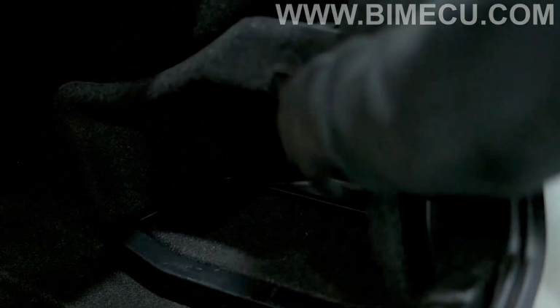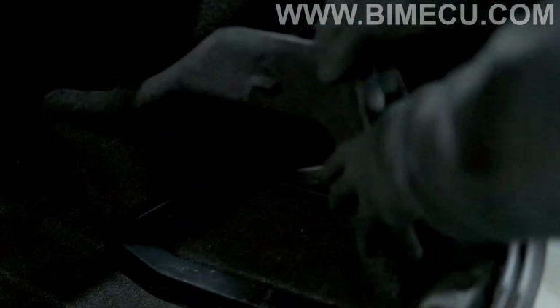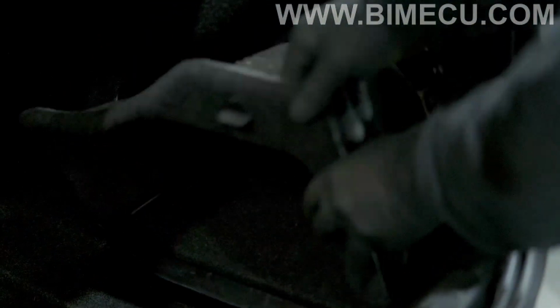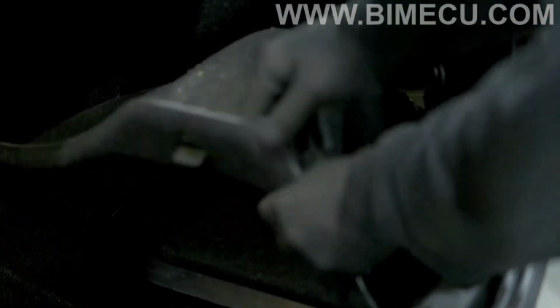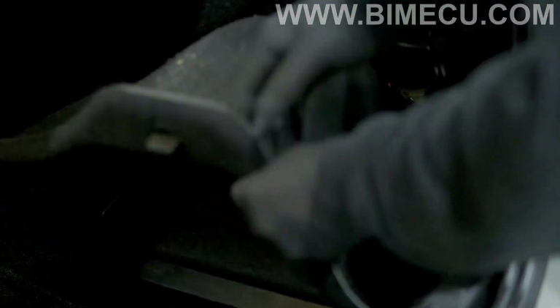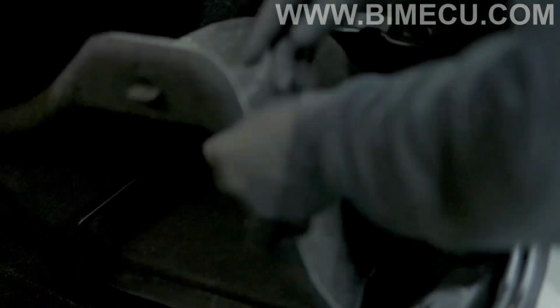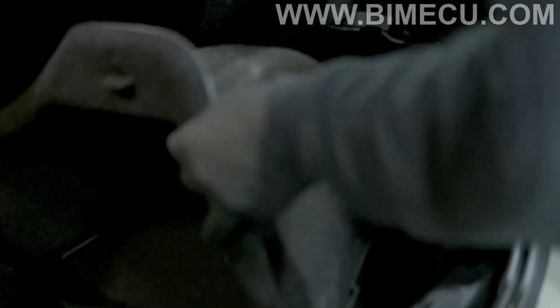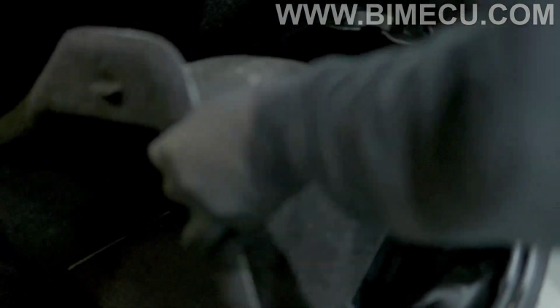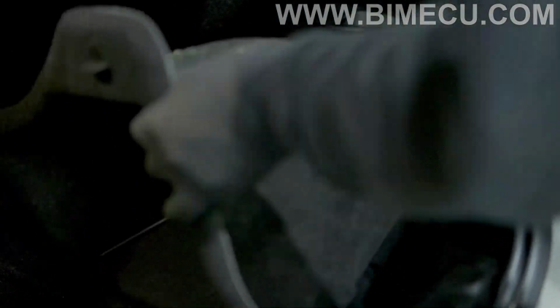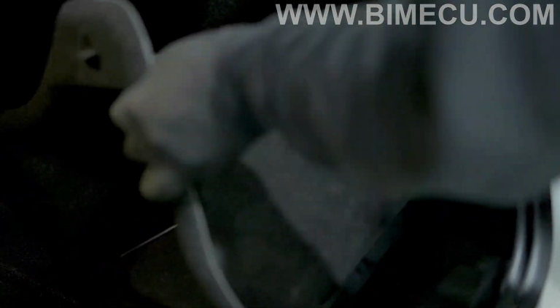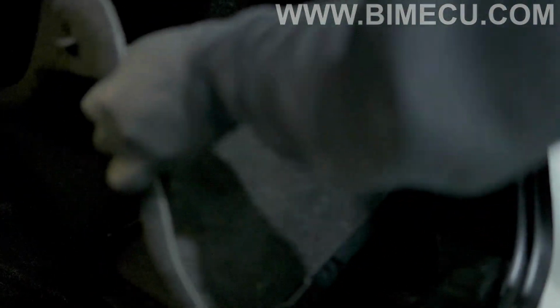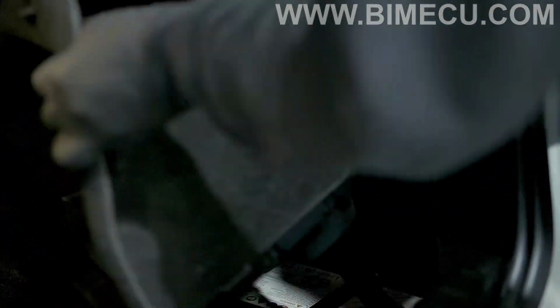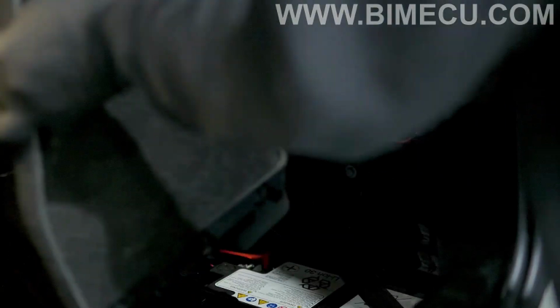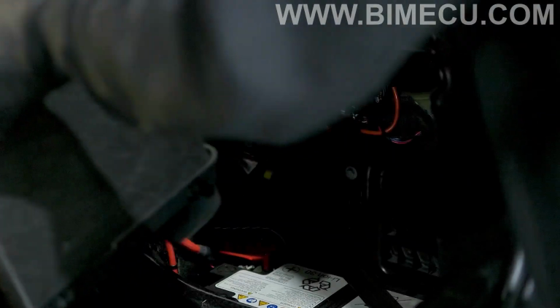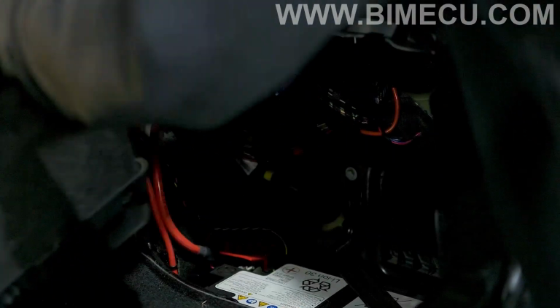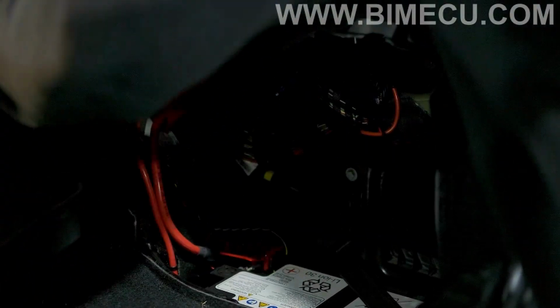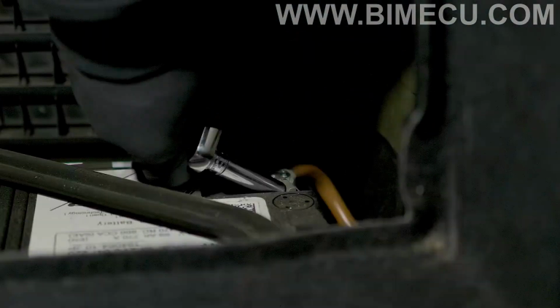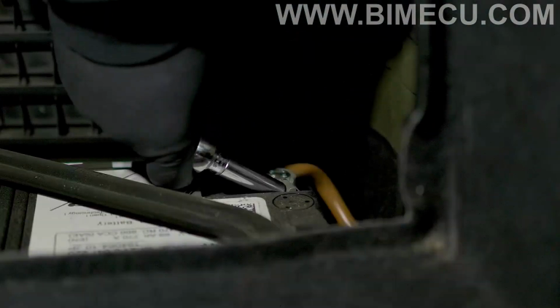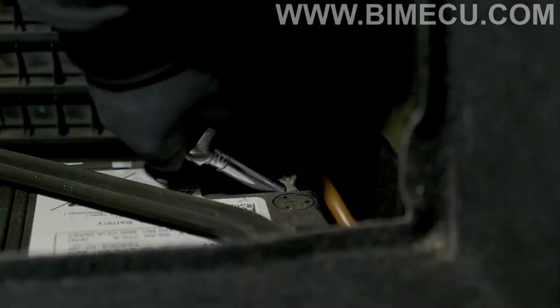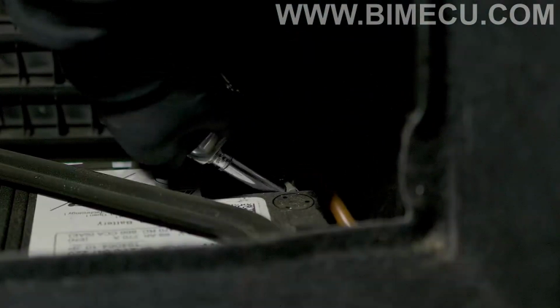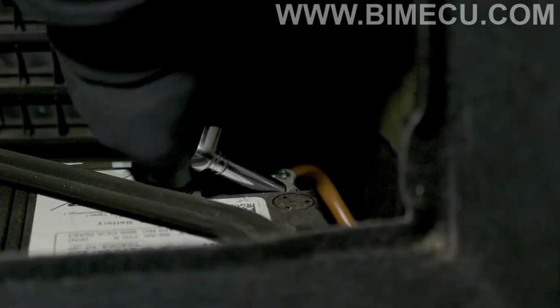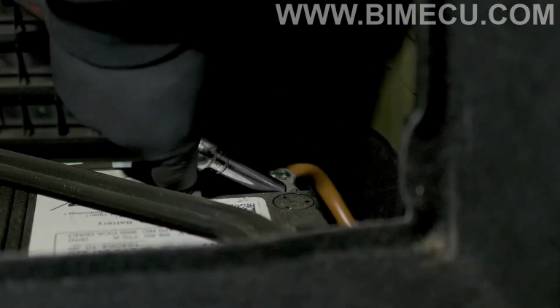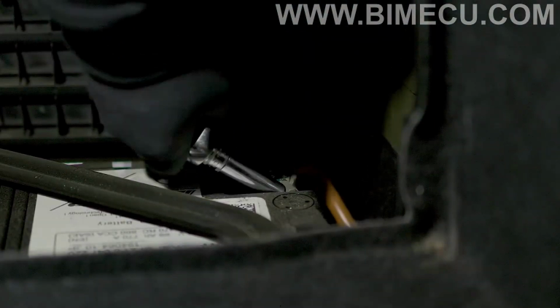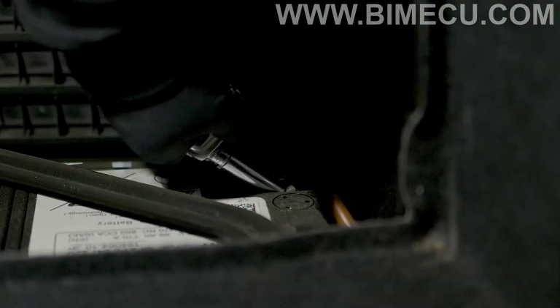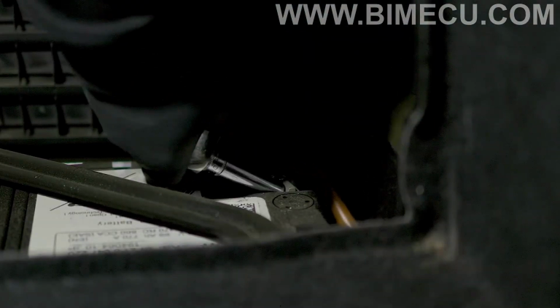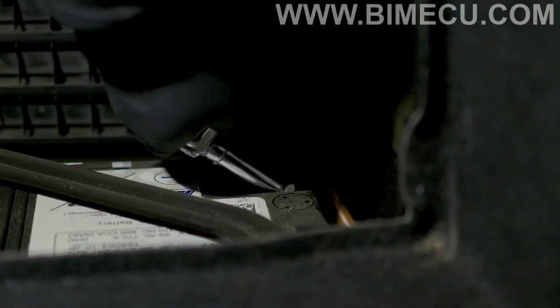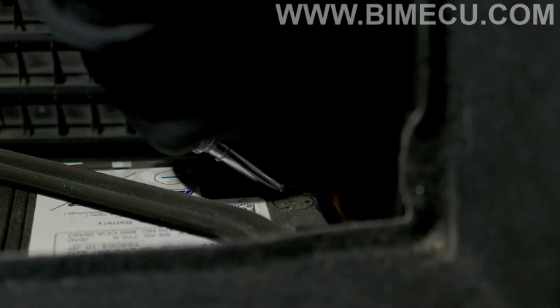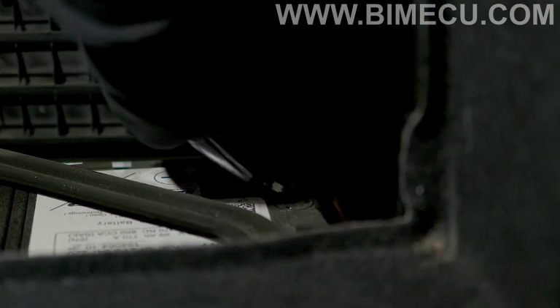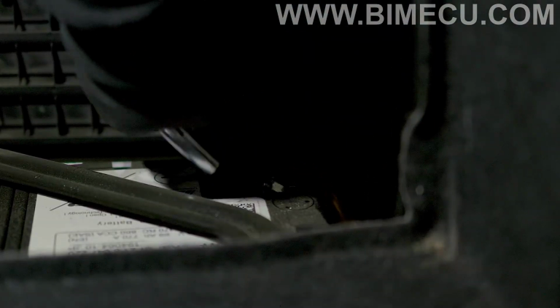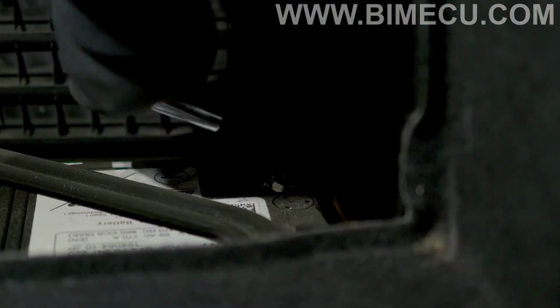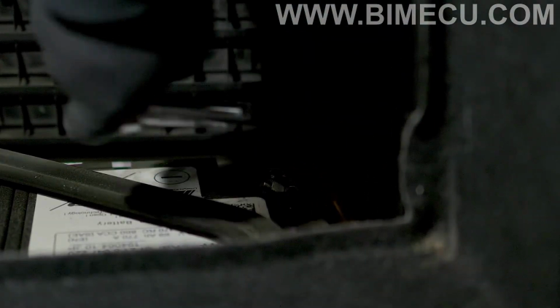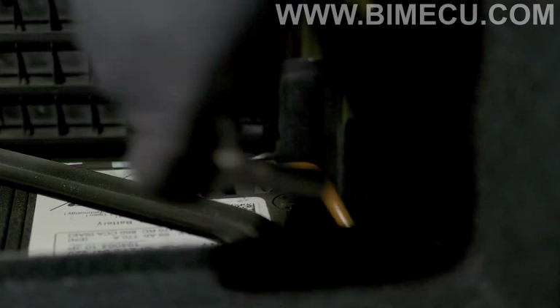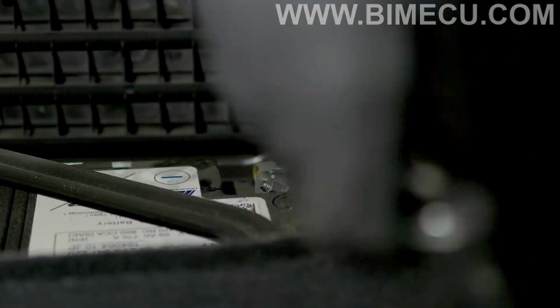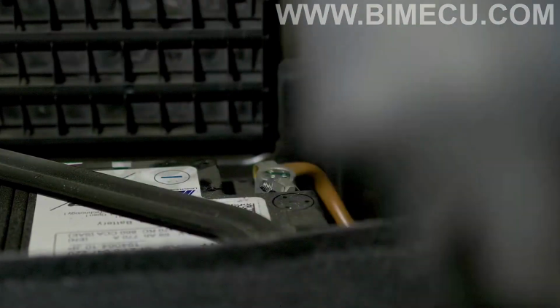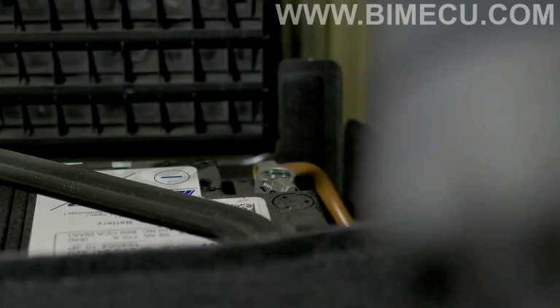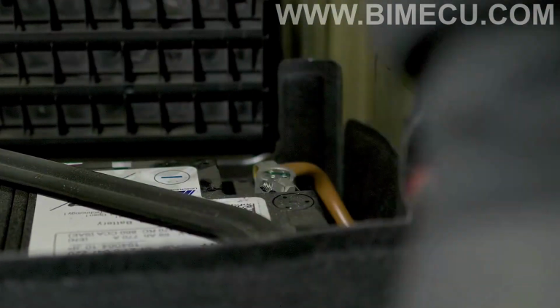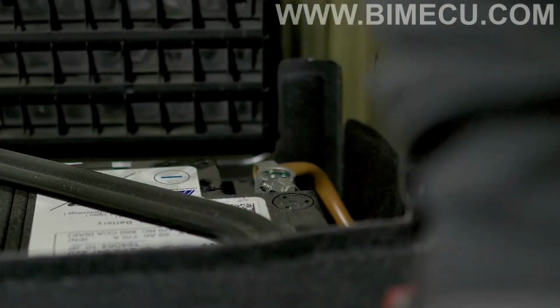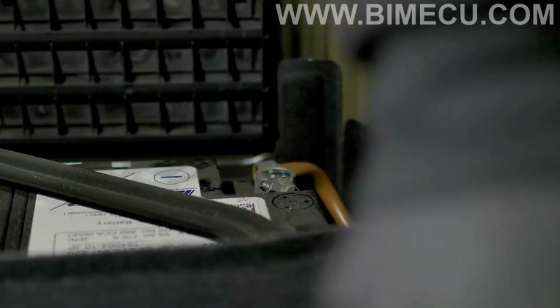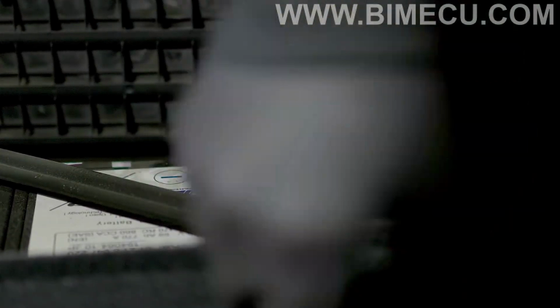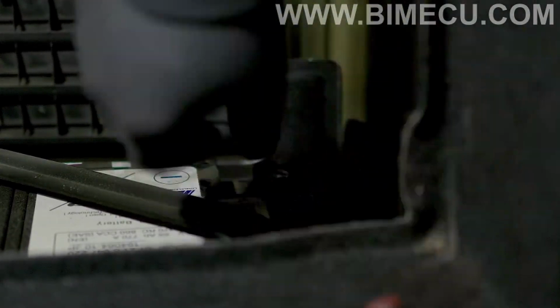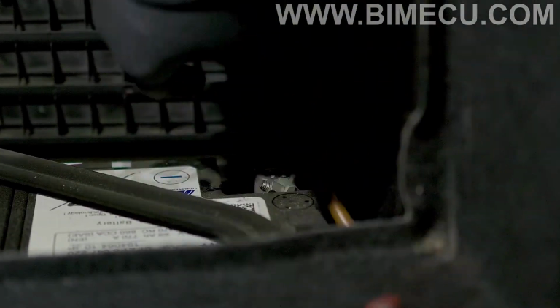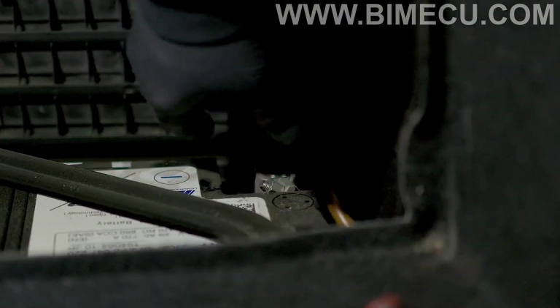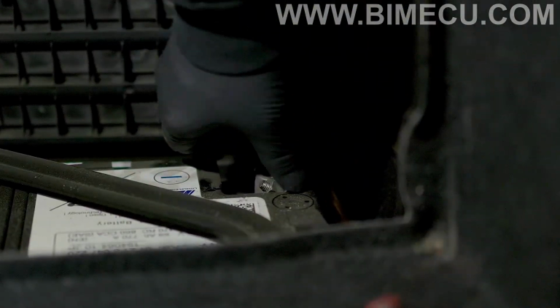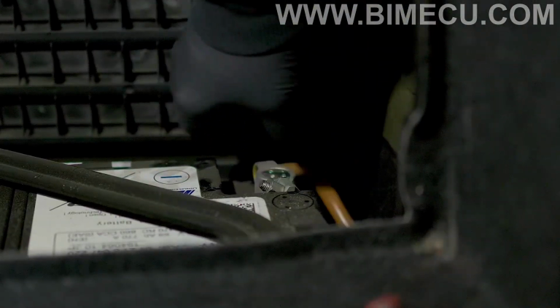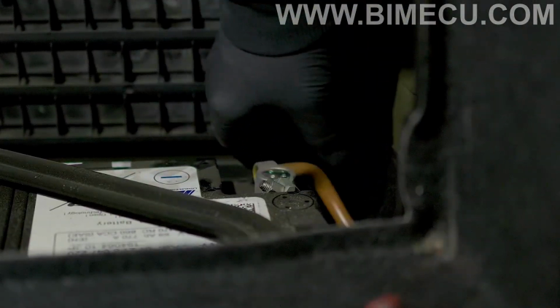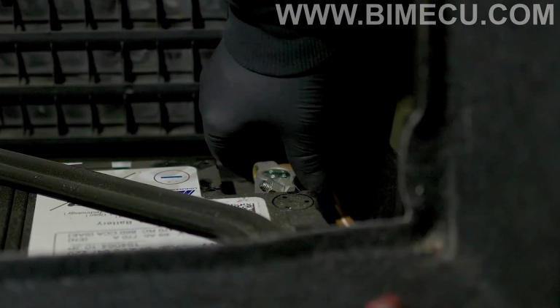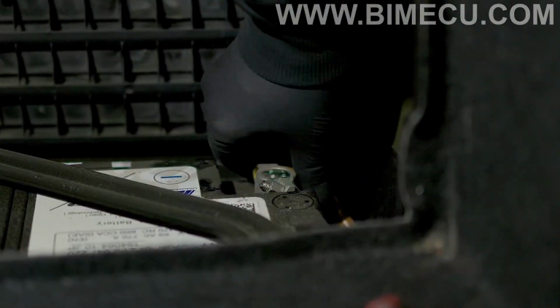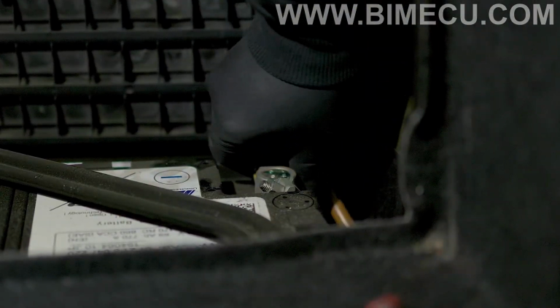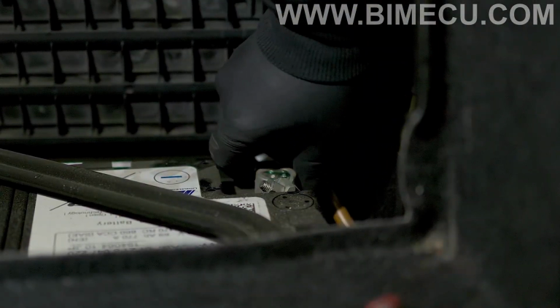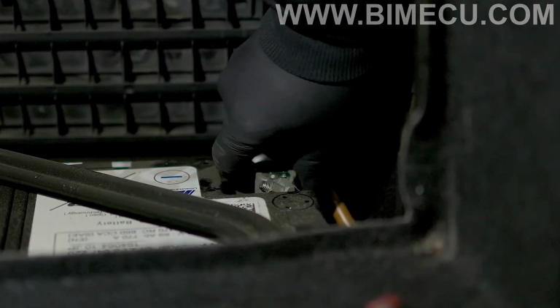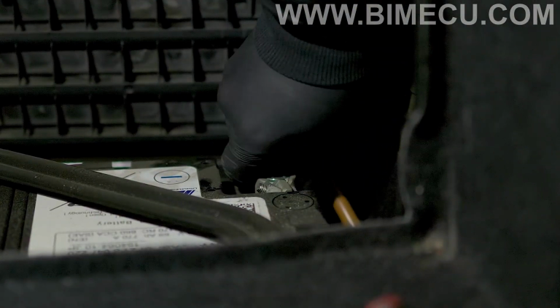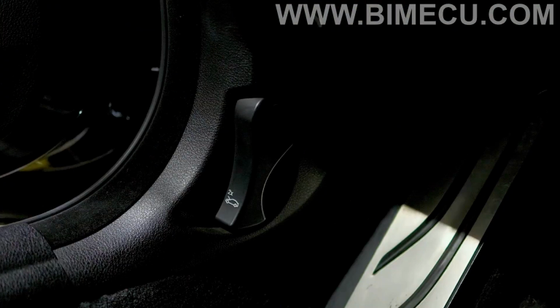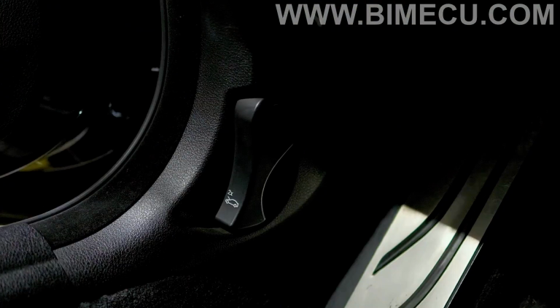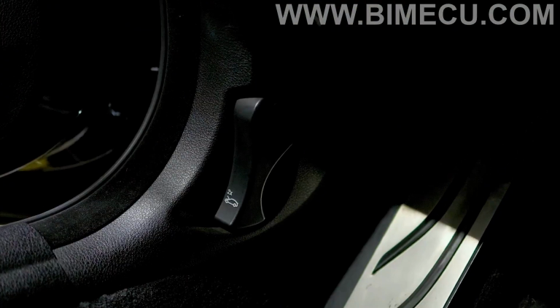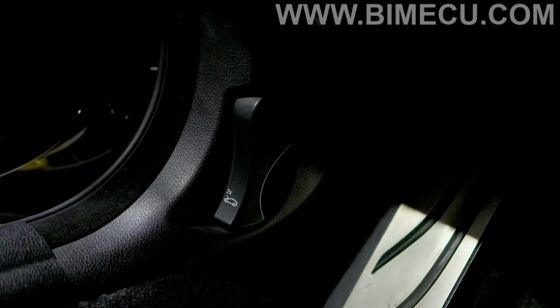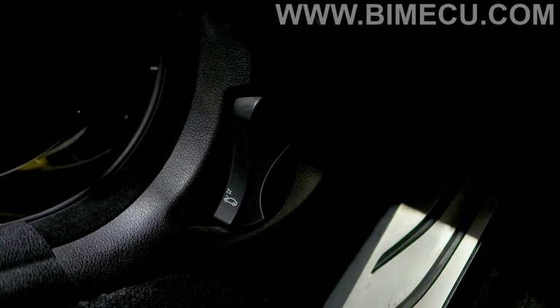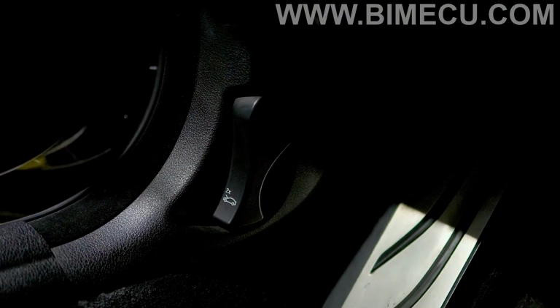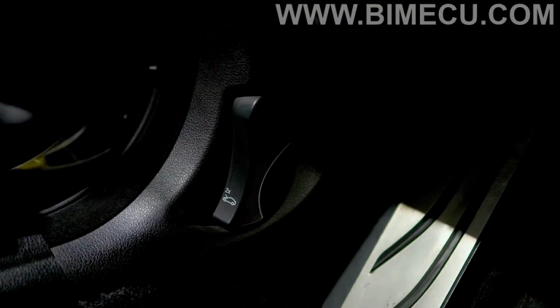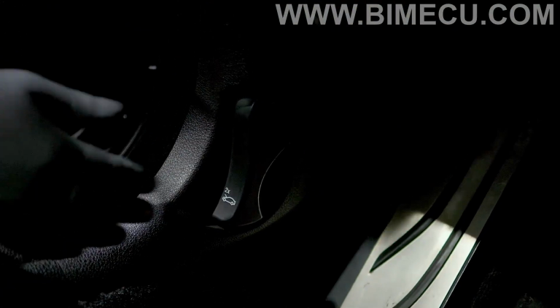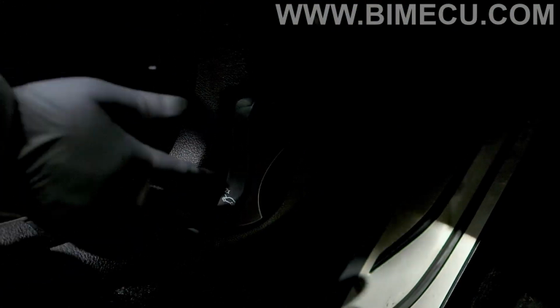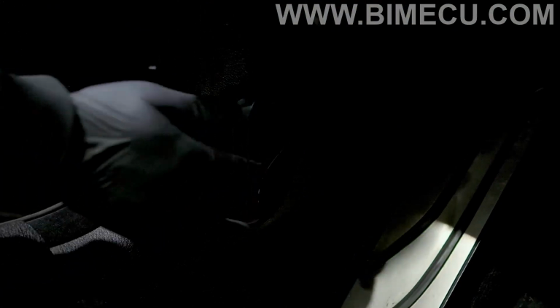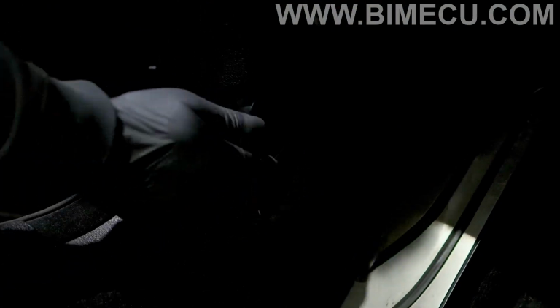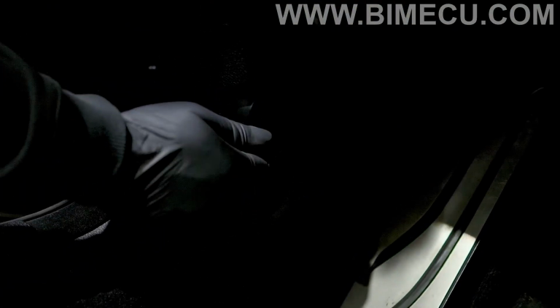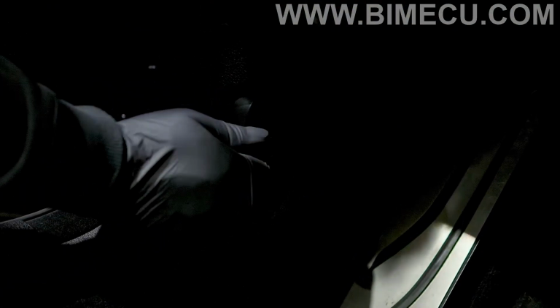Locate your battery and disconnect the negative terminal. Now open up your engine bay.